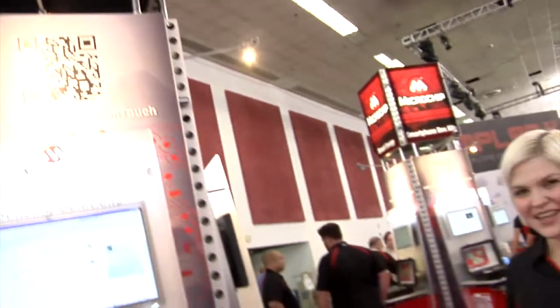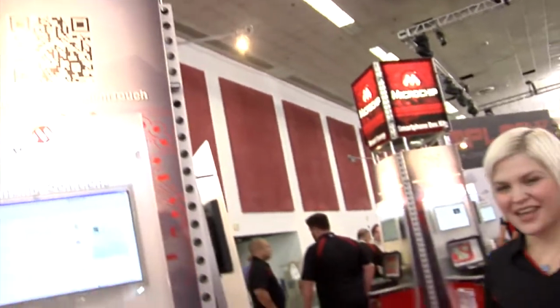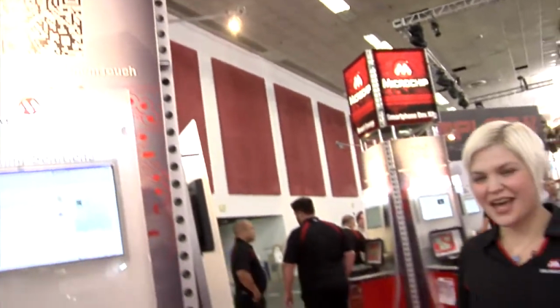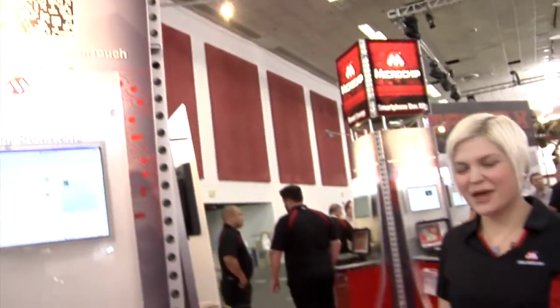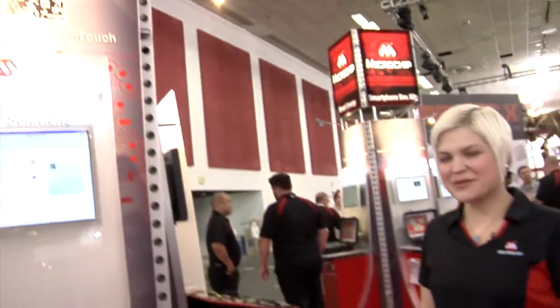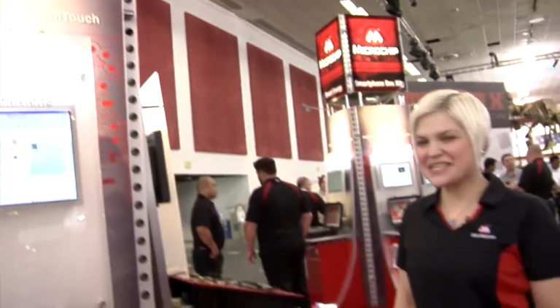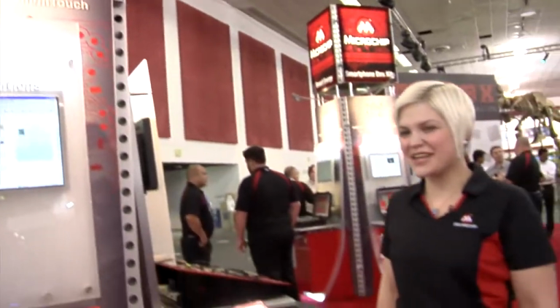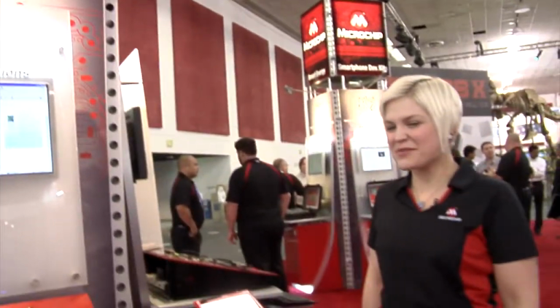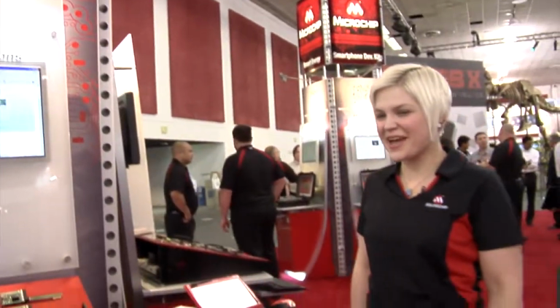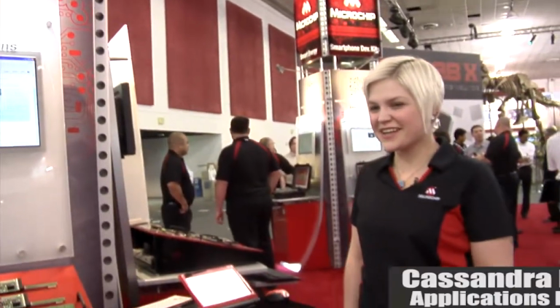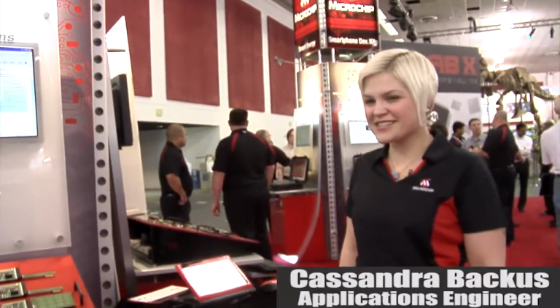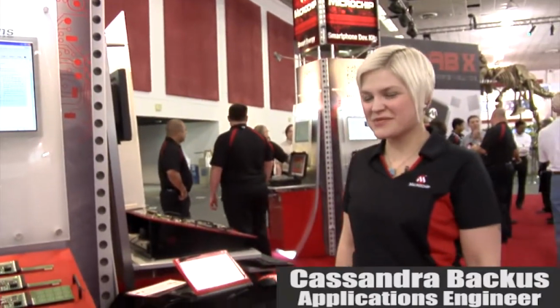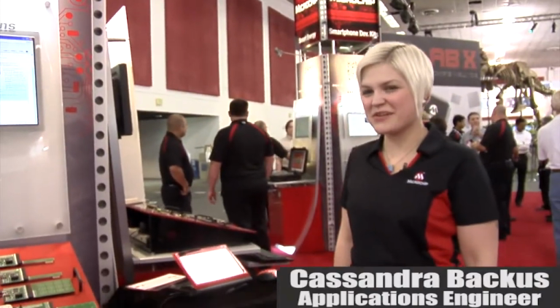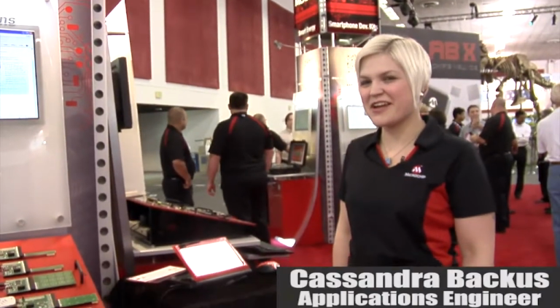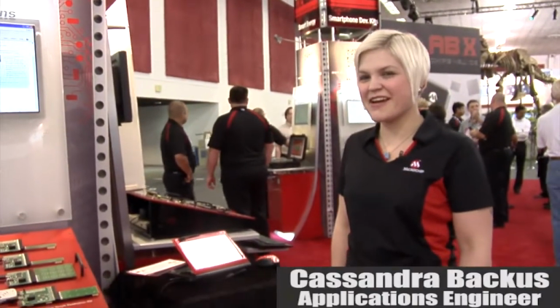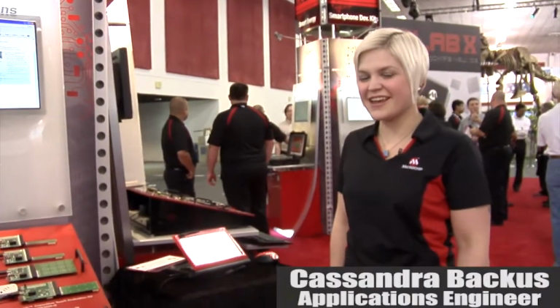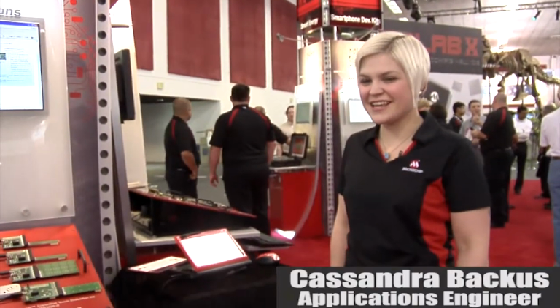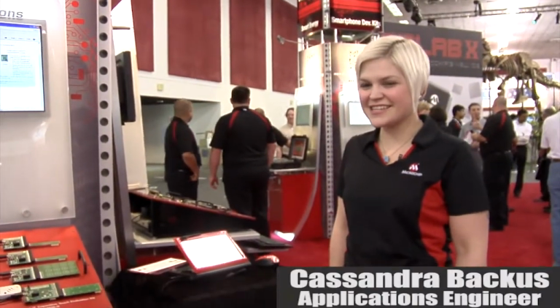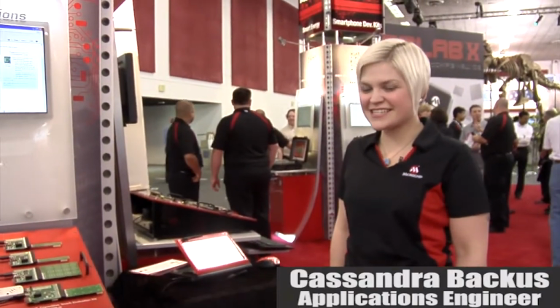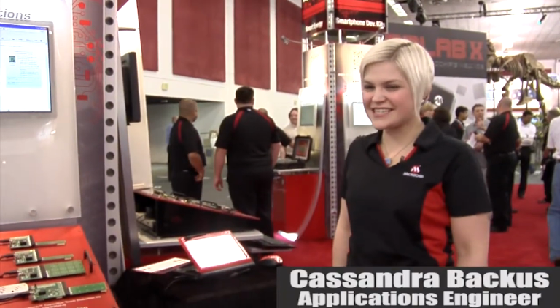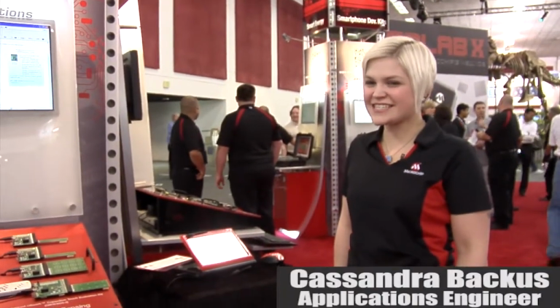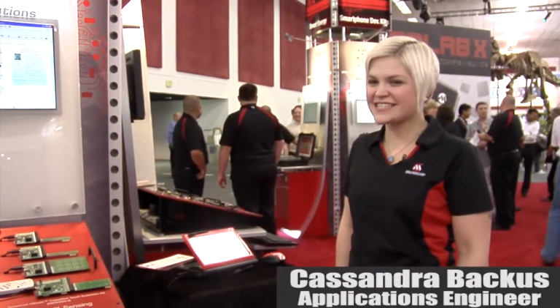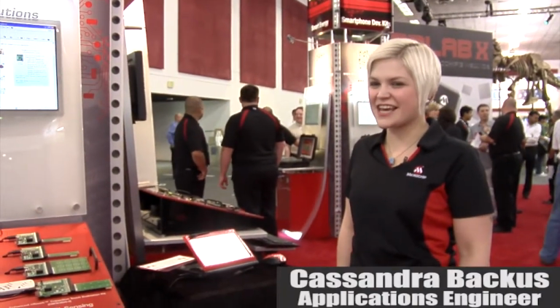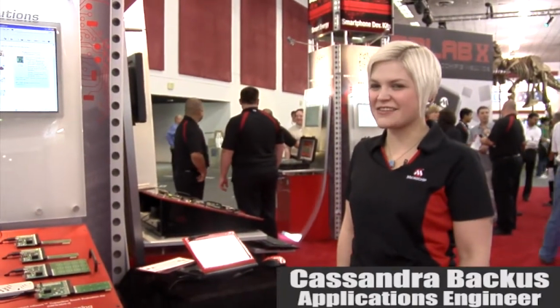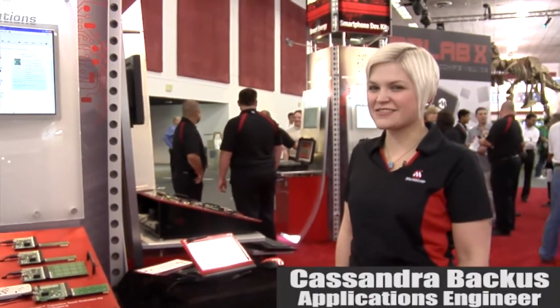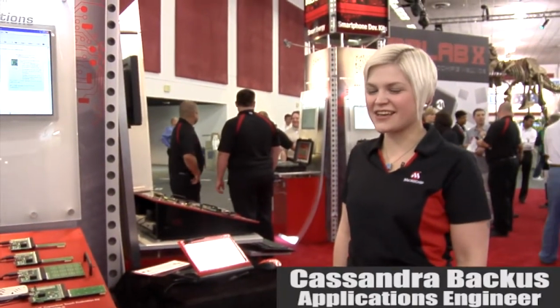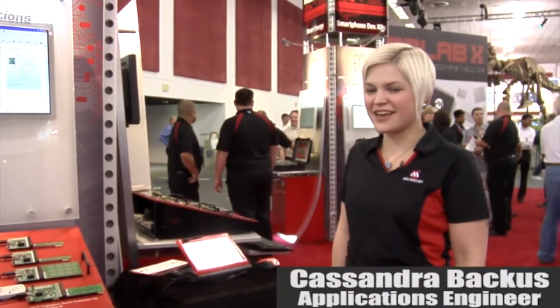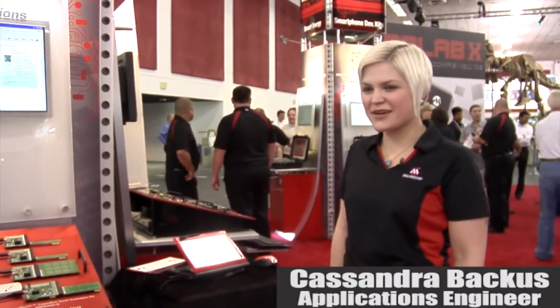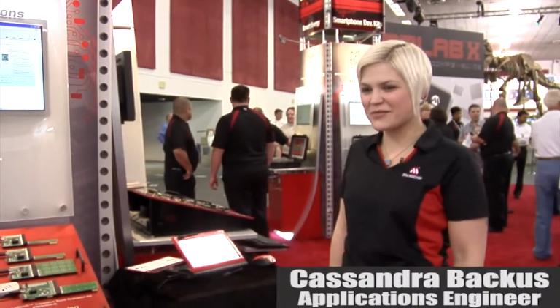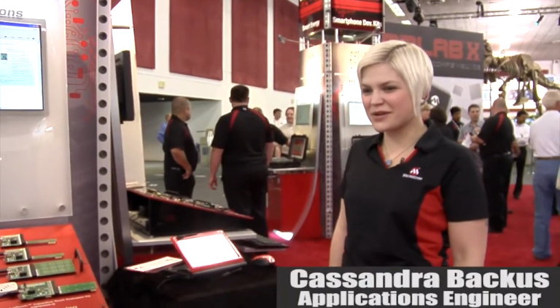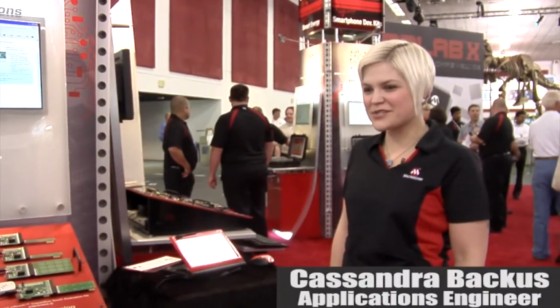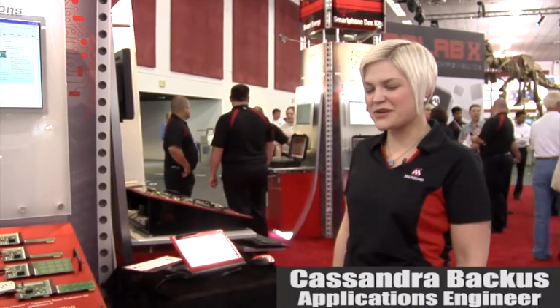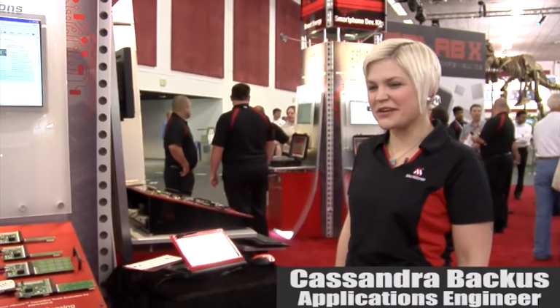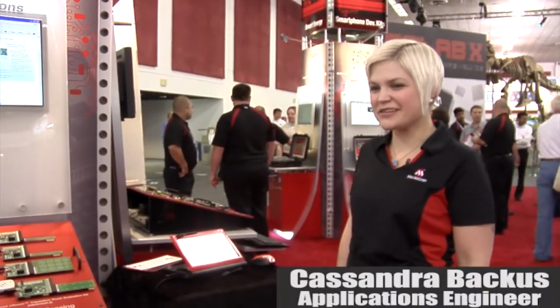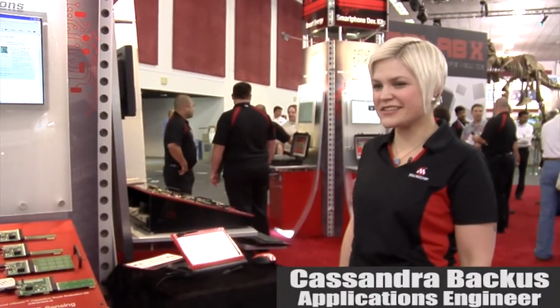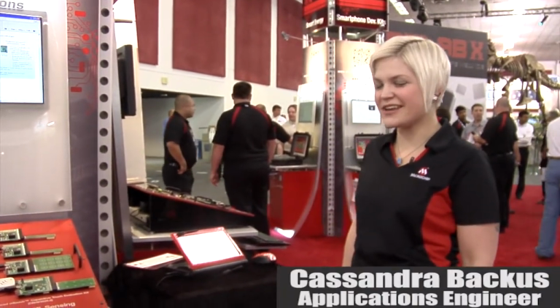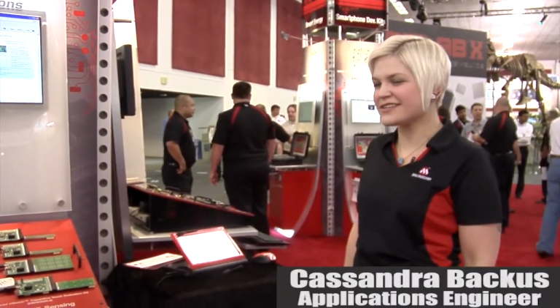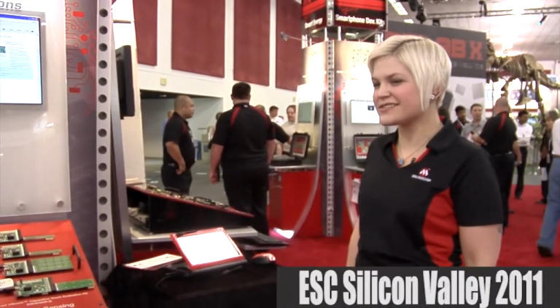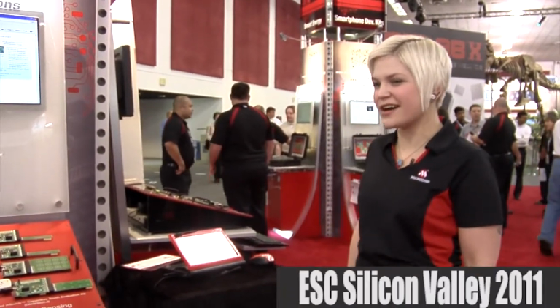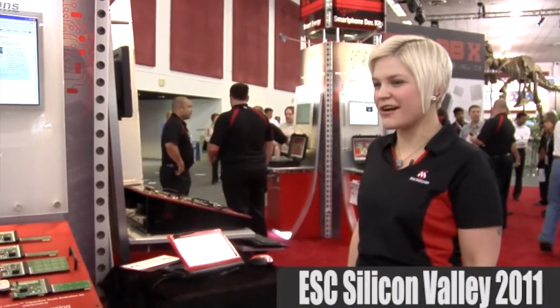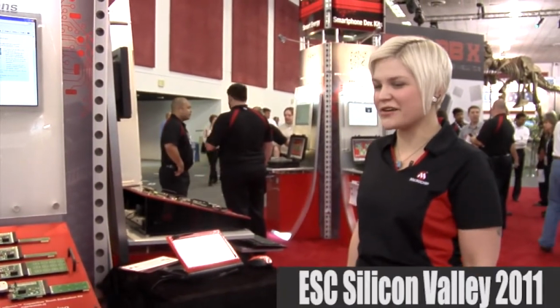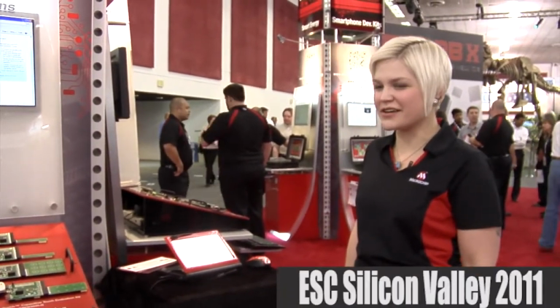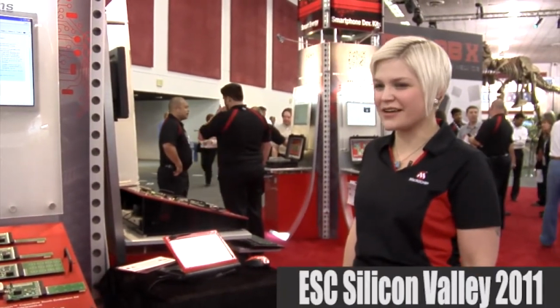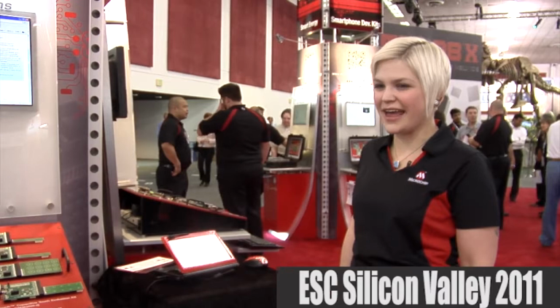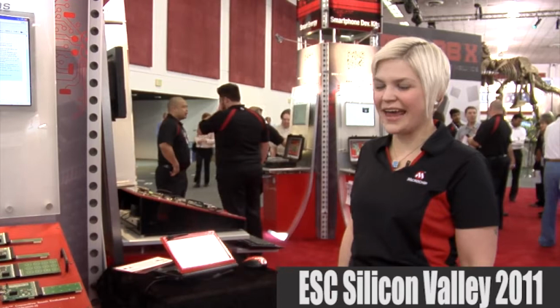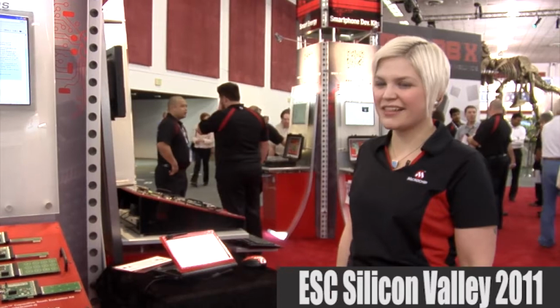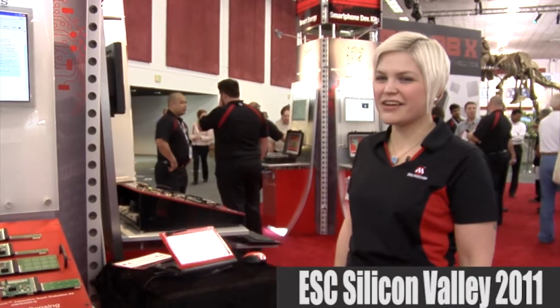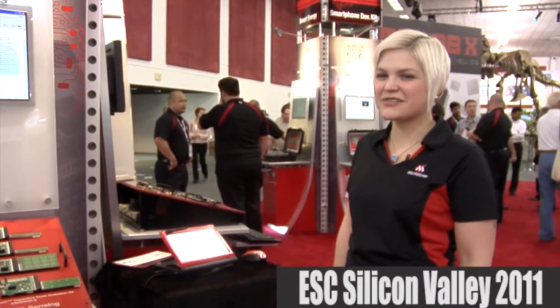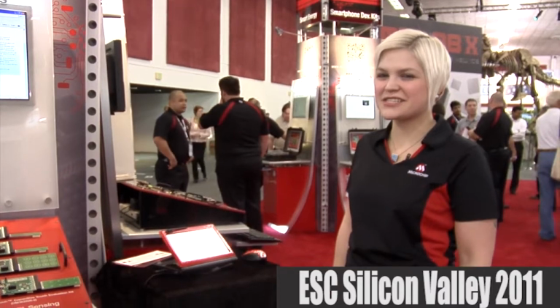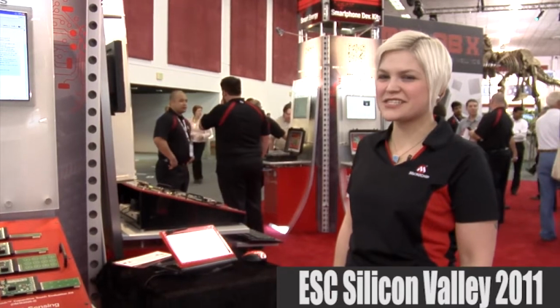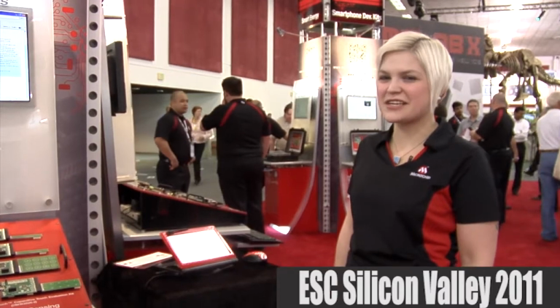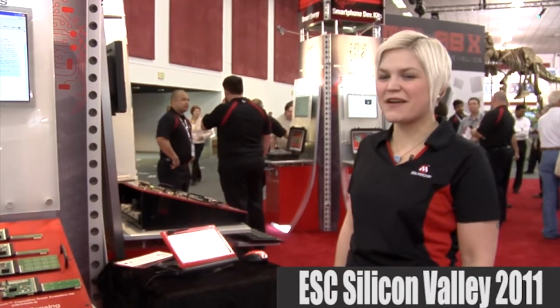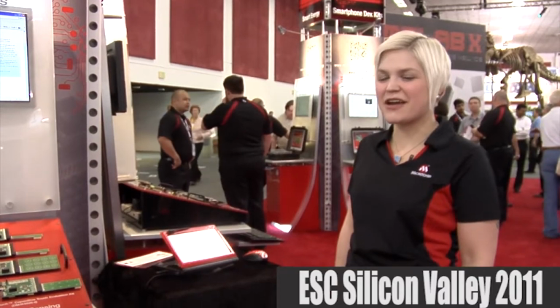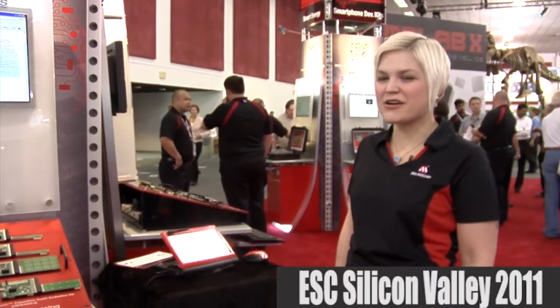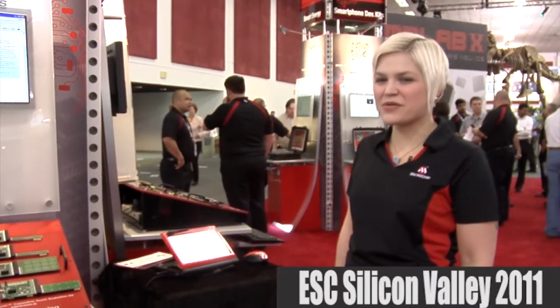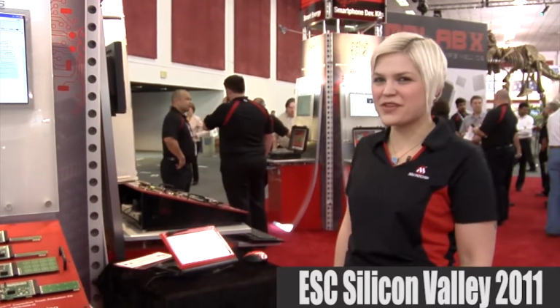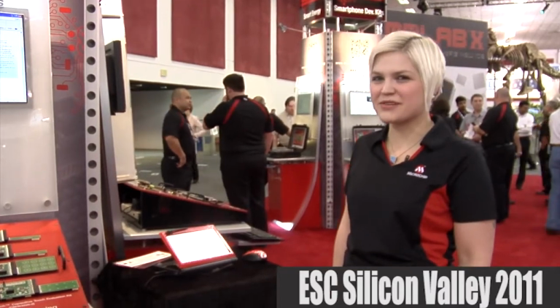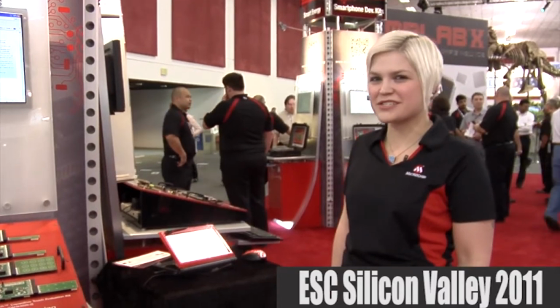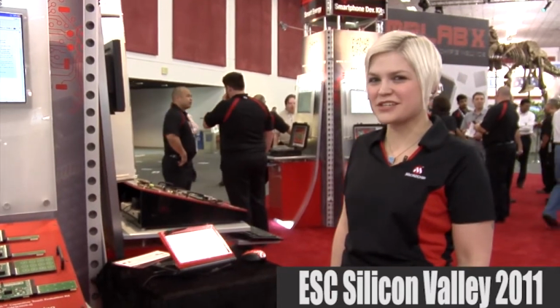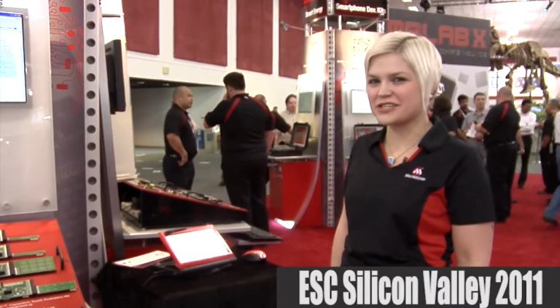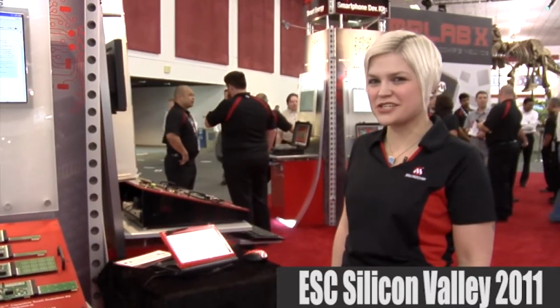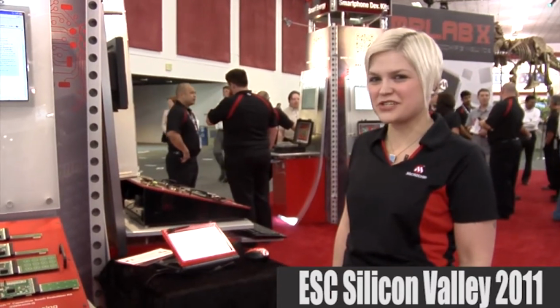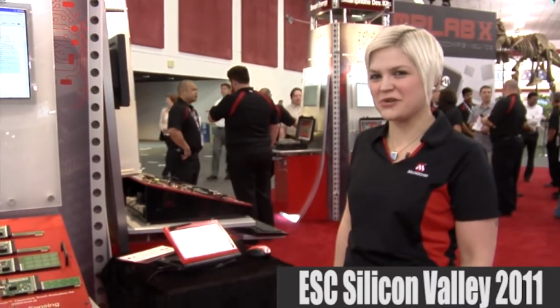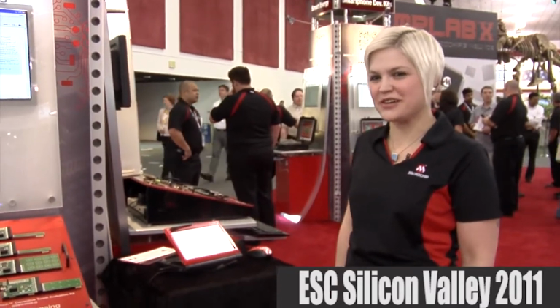I'm Cassandra Bacchus and we're here at ESC San Jose. What I'm showing you today is our analog-resistive AR1000 touch controller.